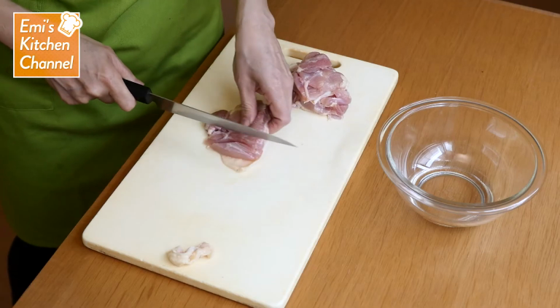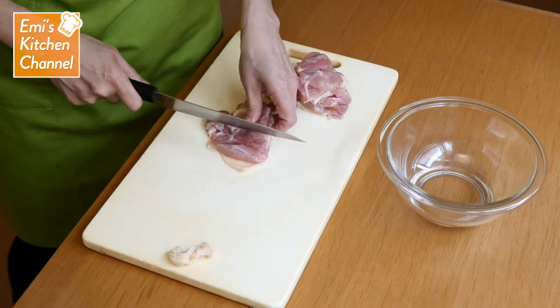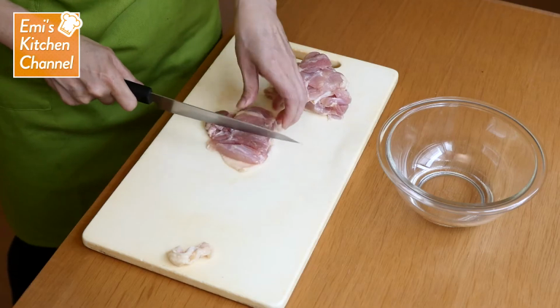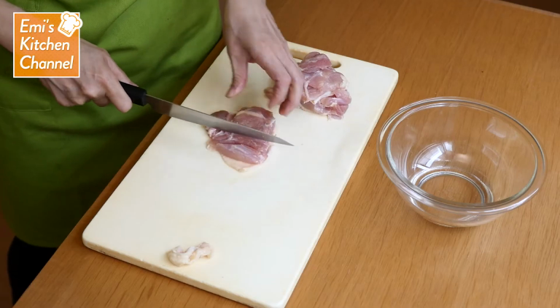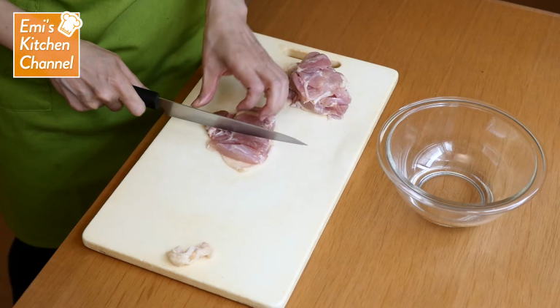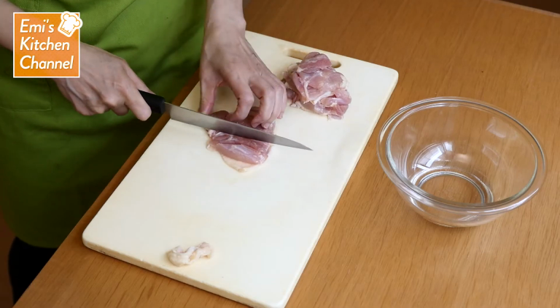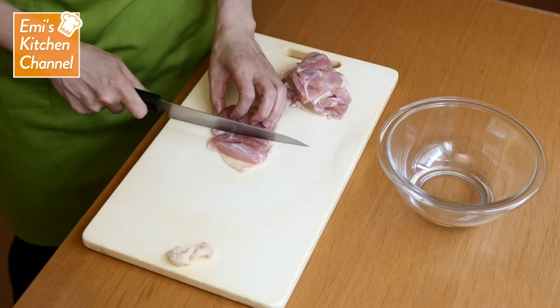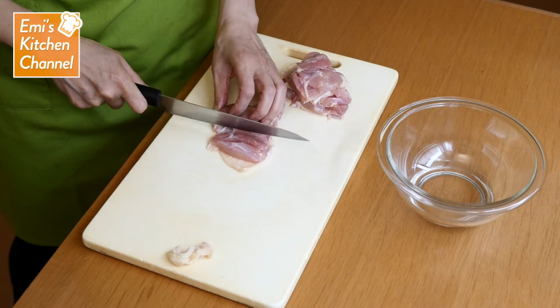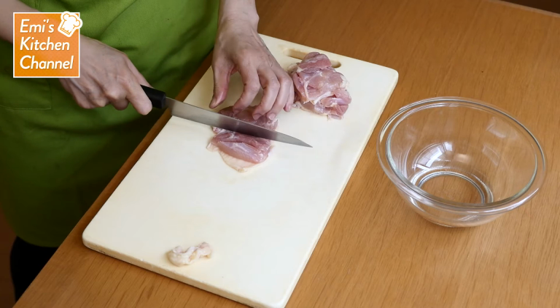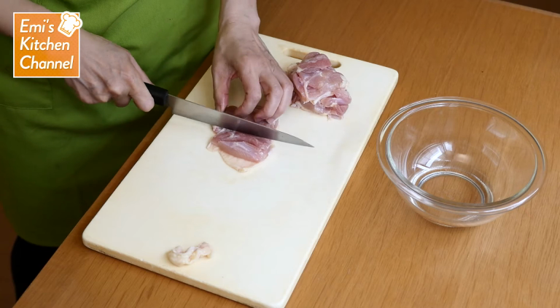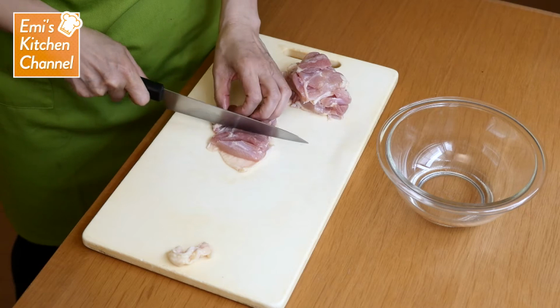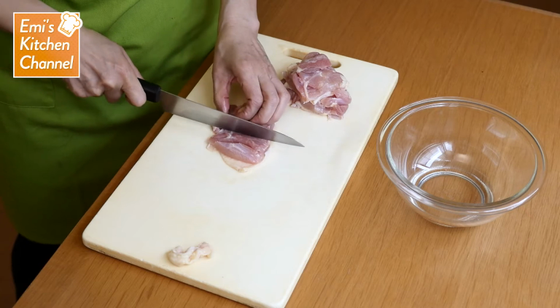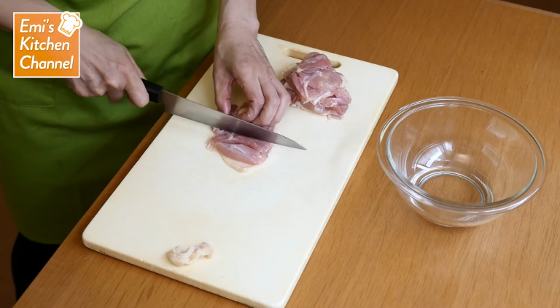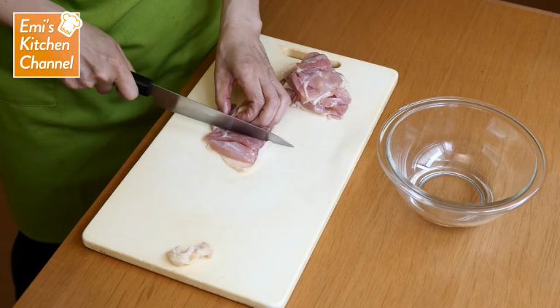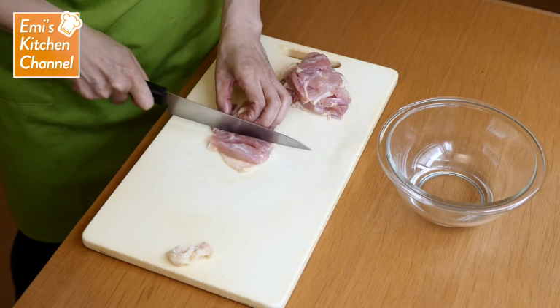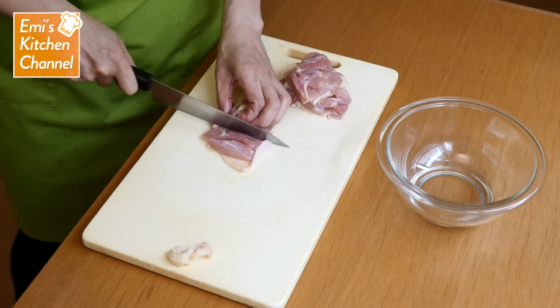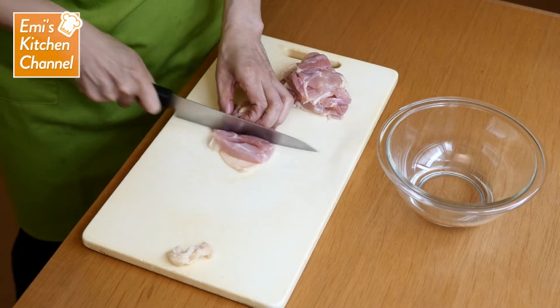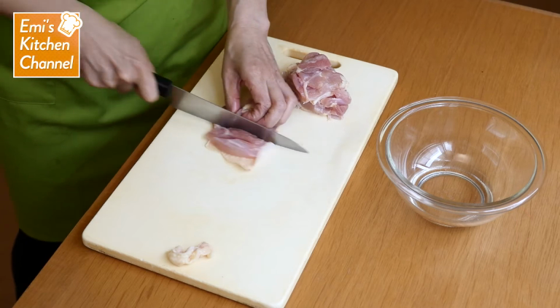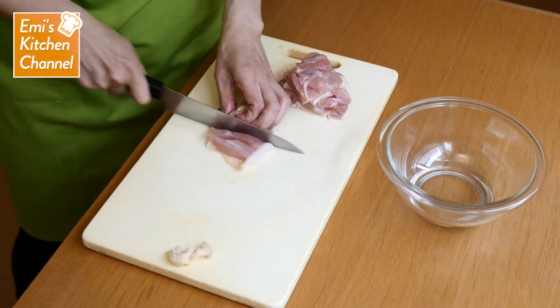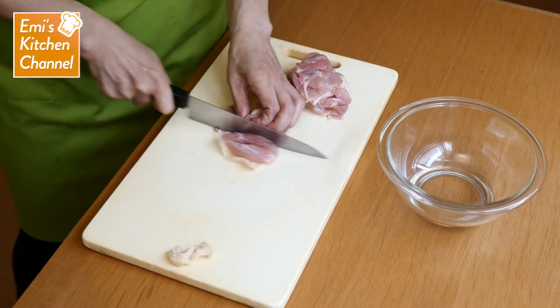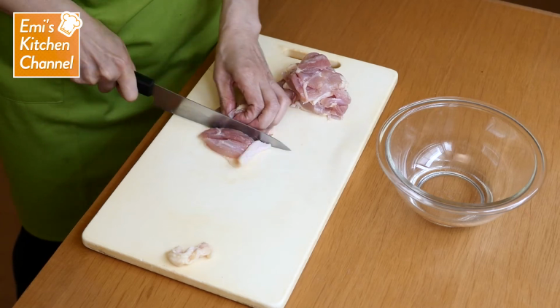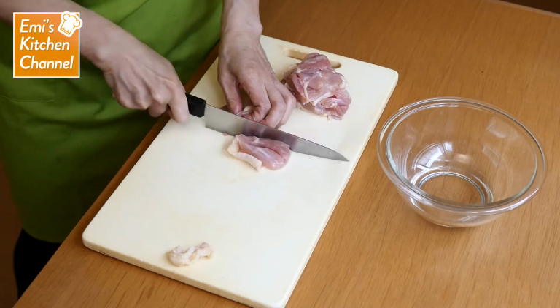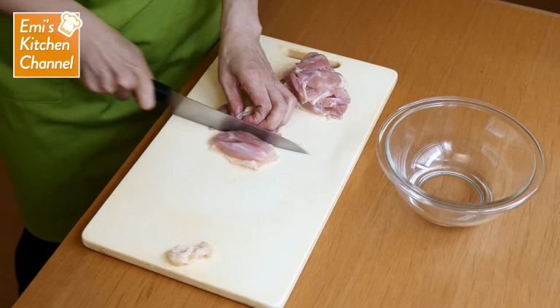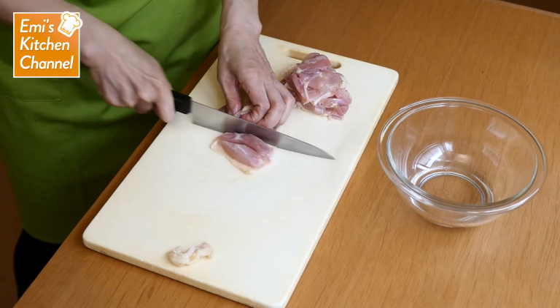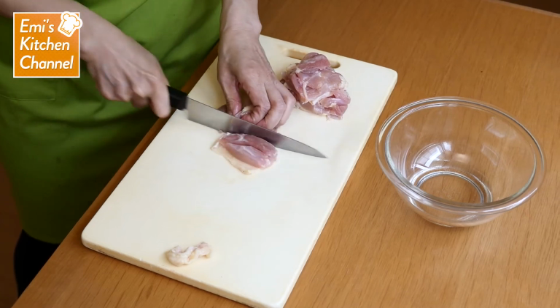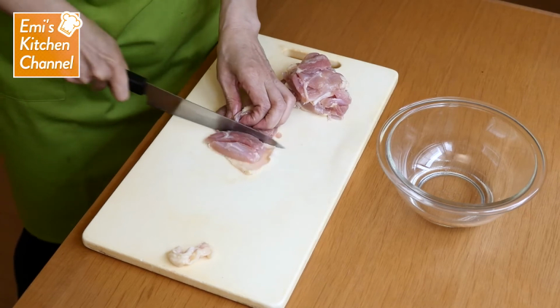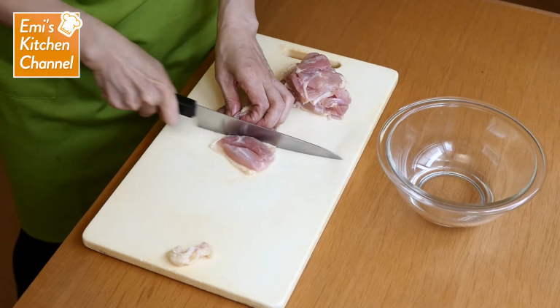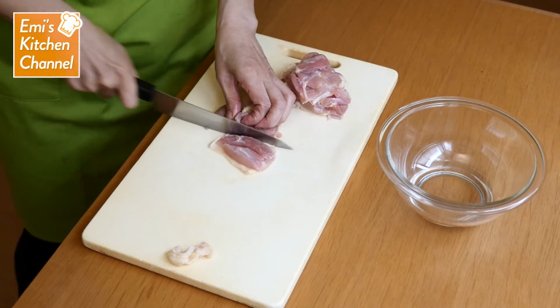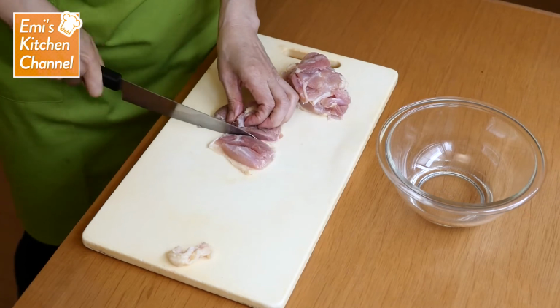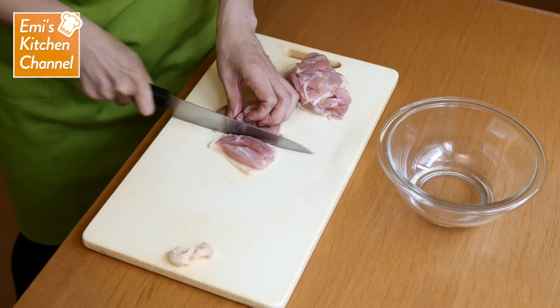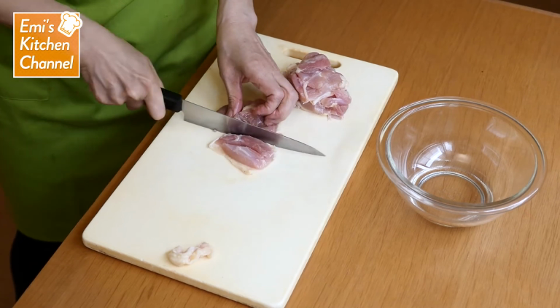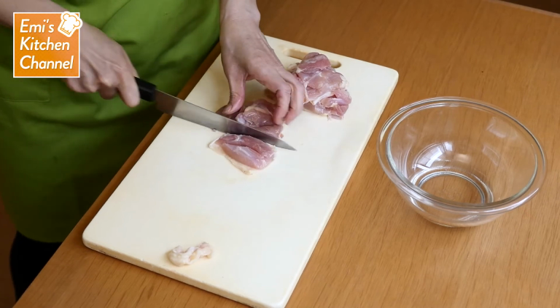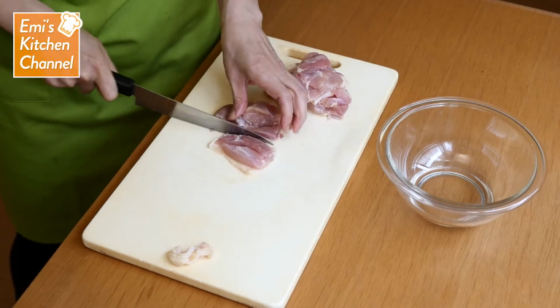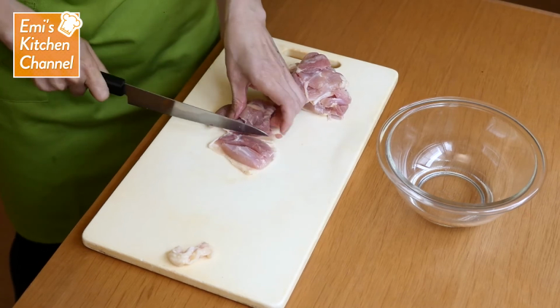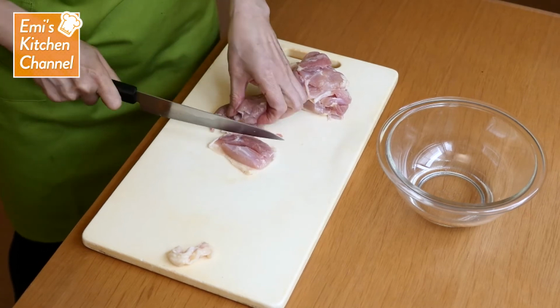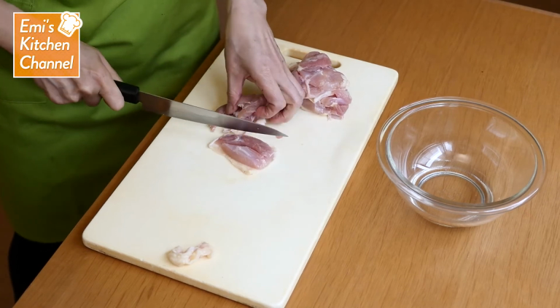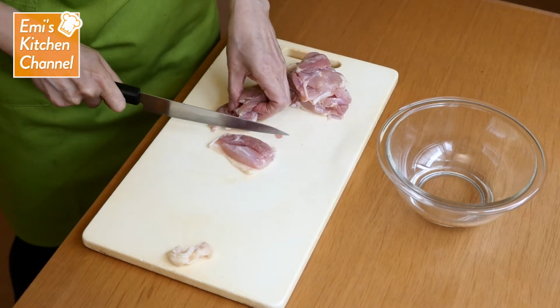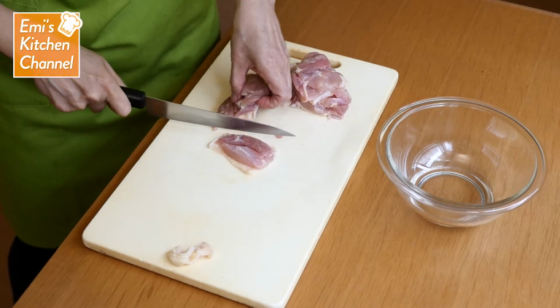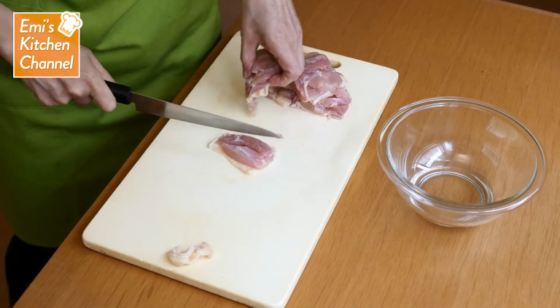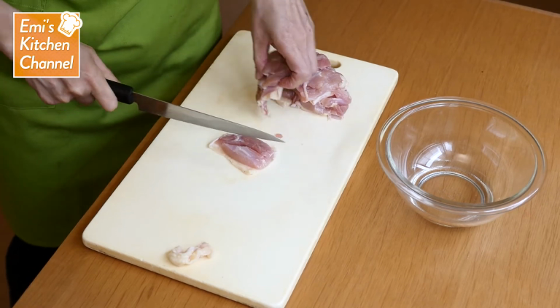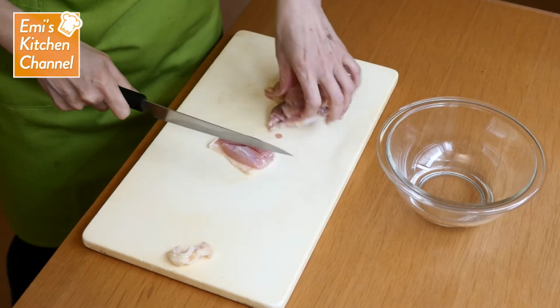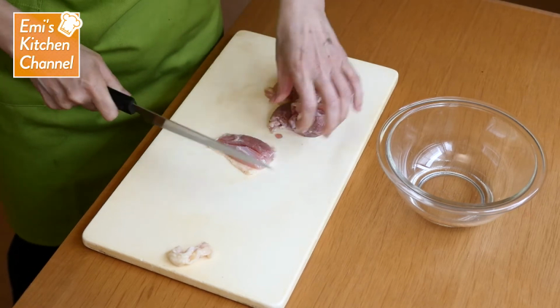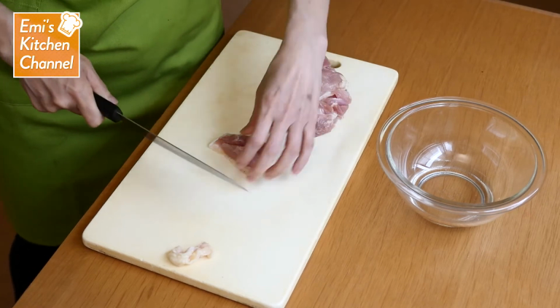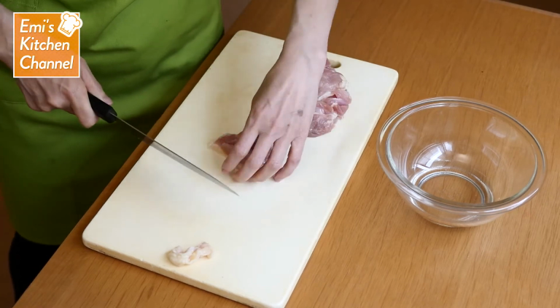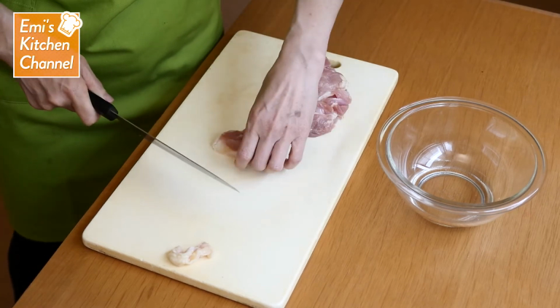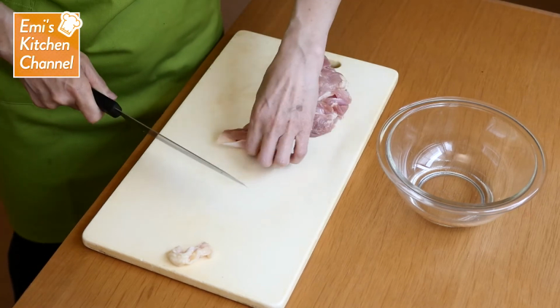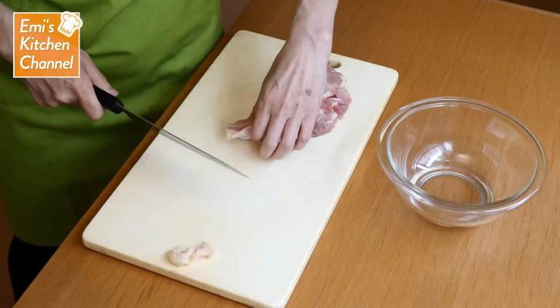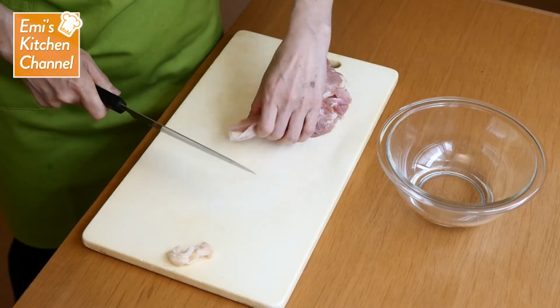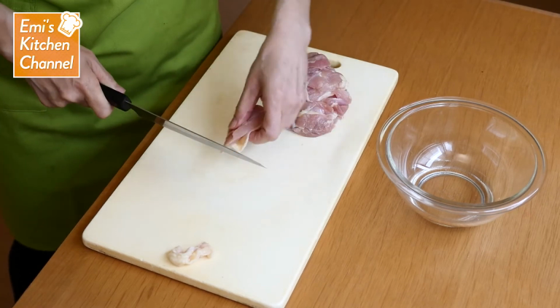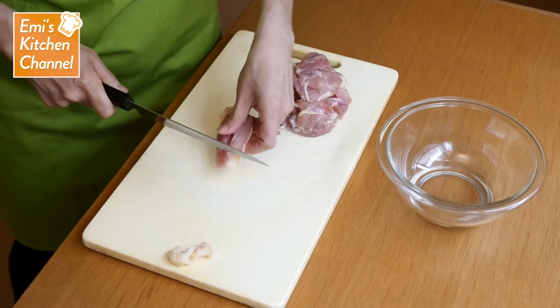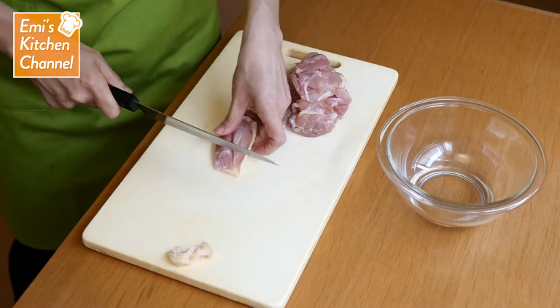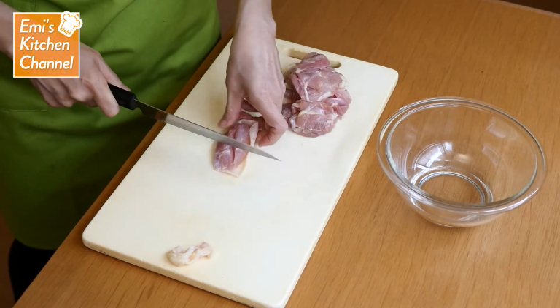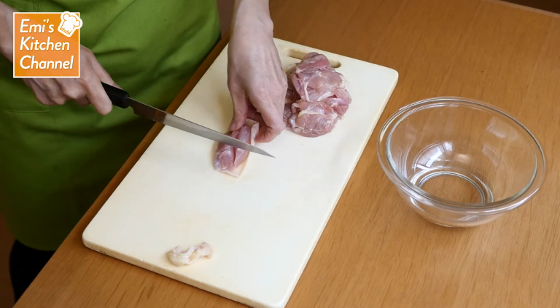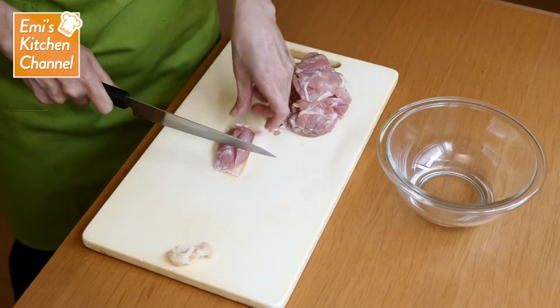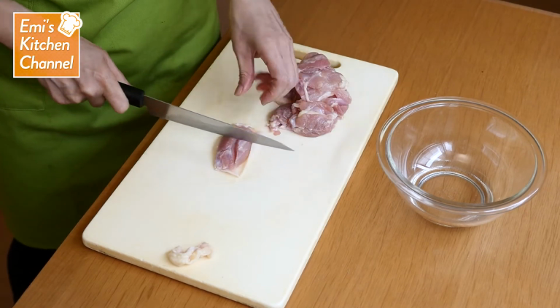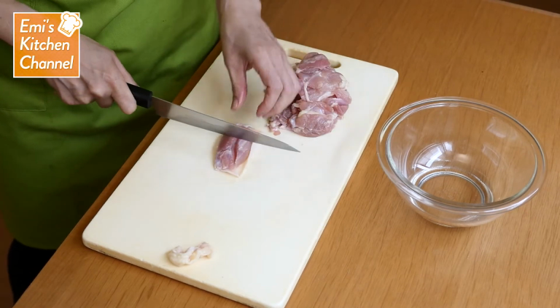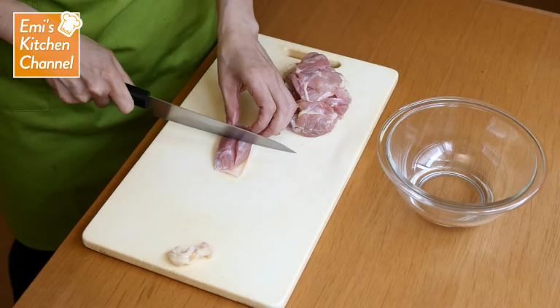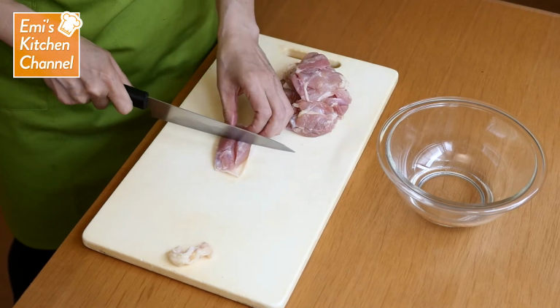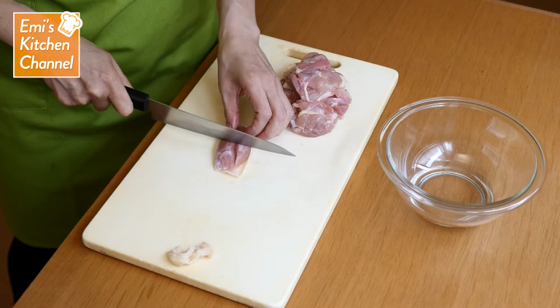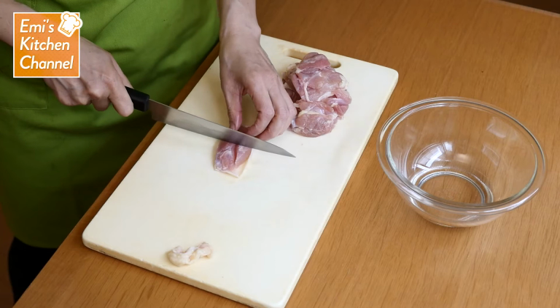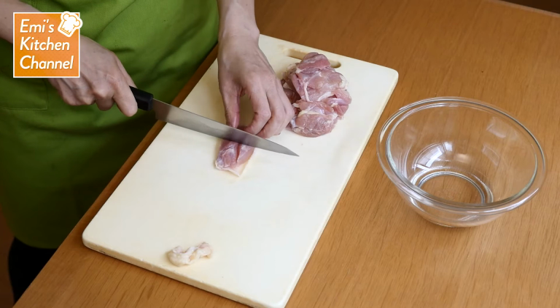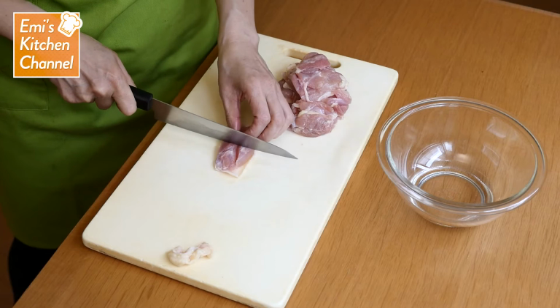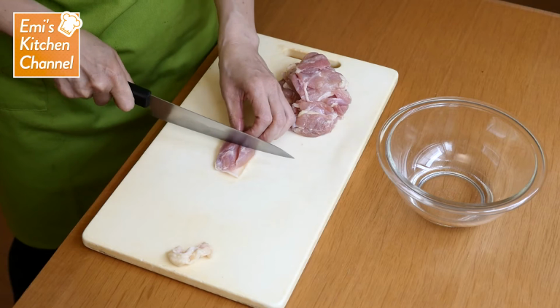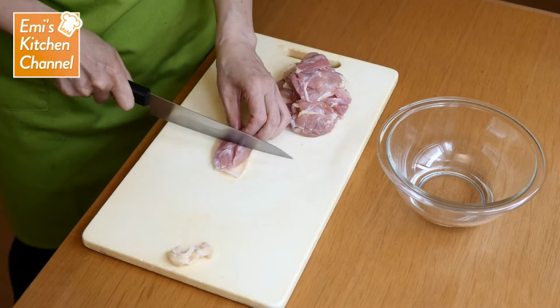Cut the chicken into bite-sized pieces. Try to keep all the pieces about the same size.